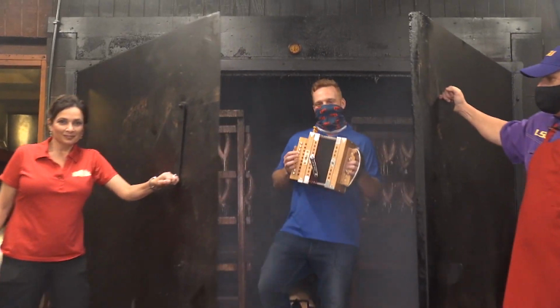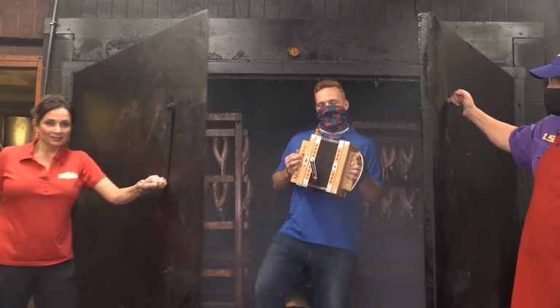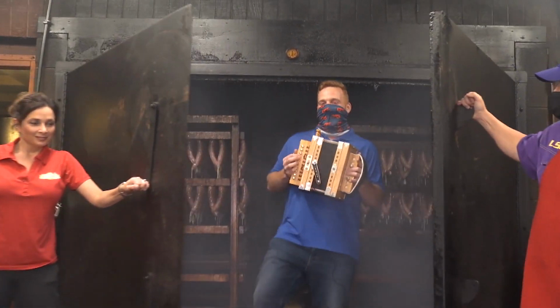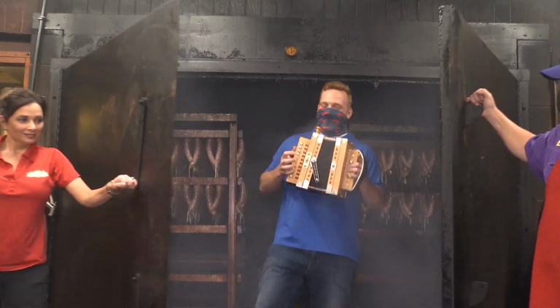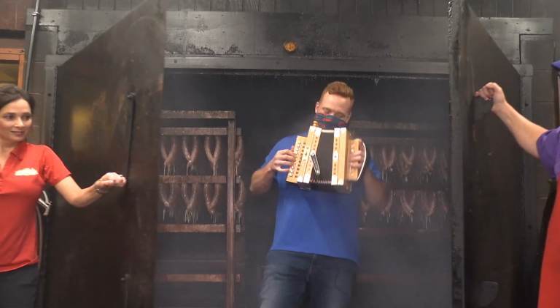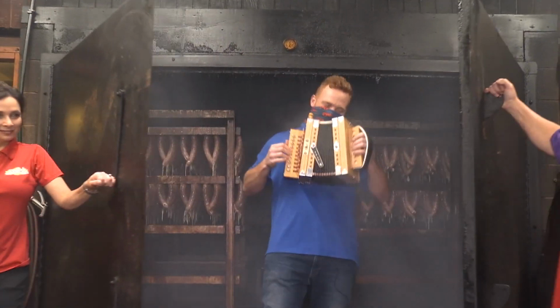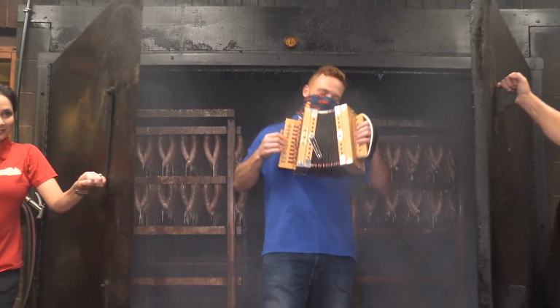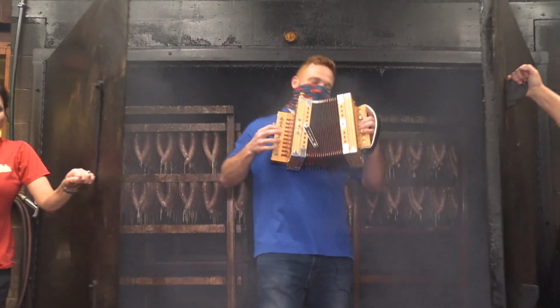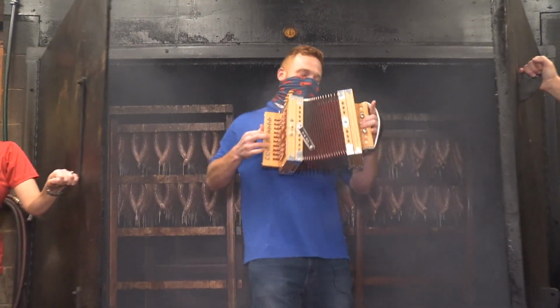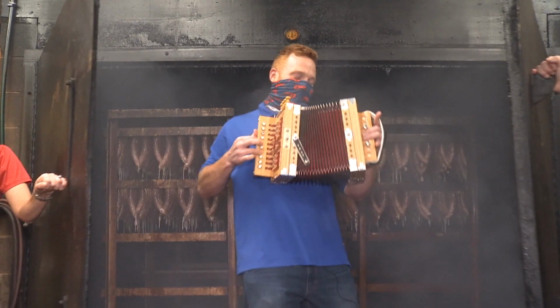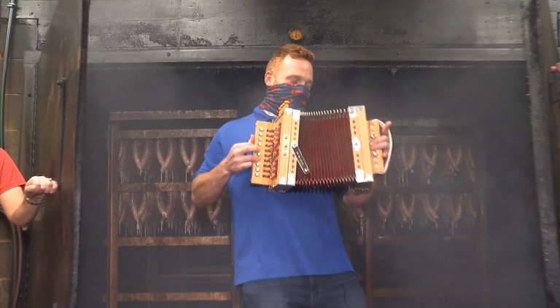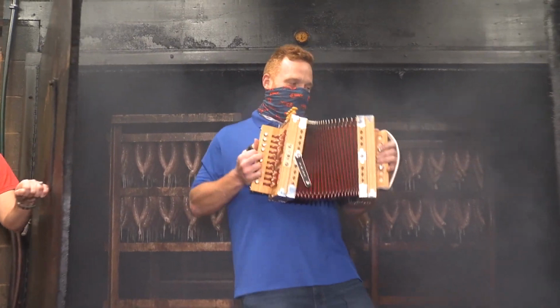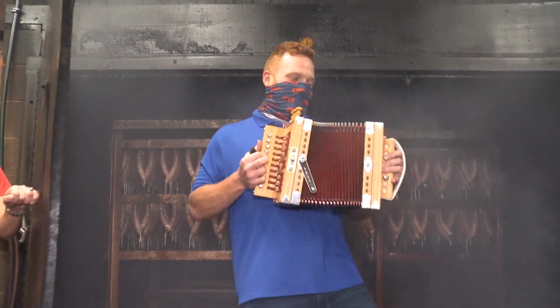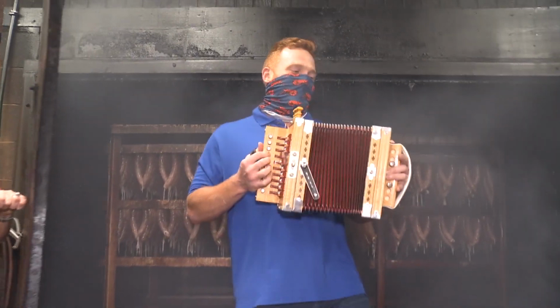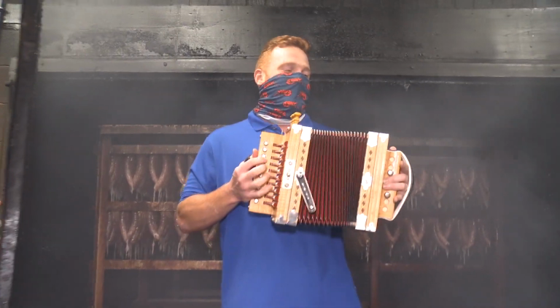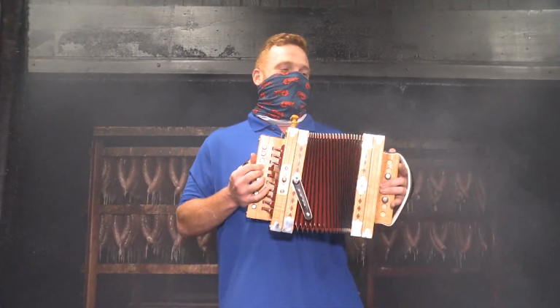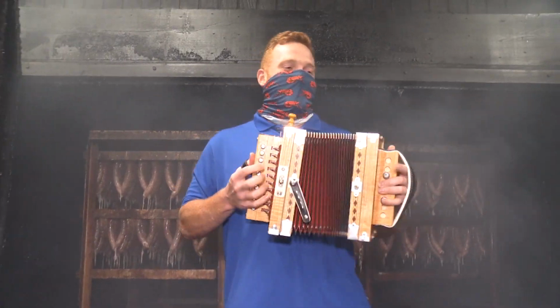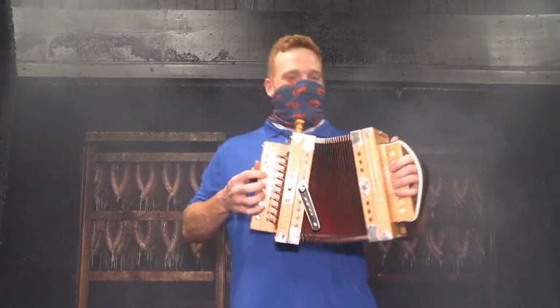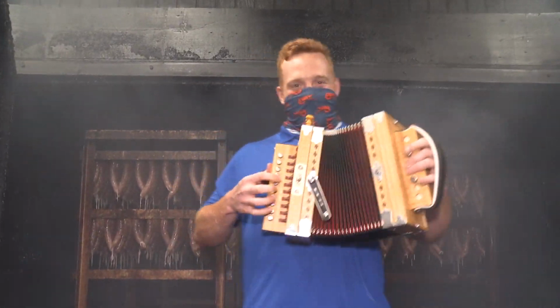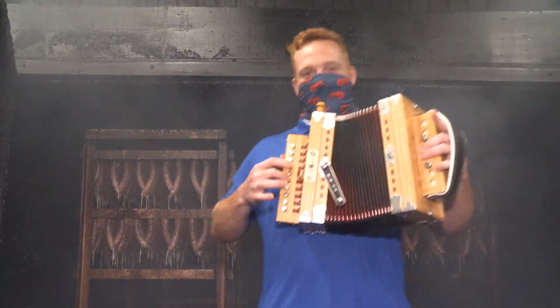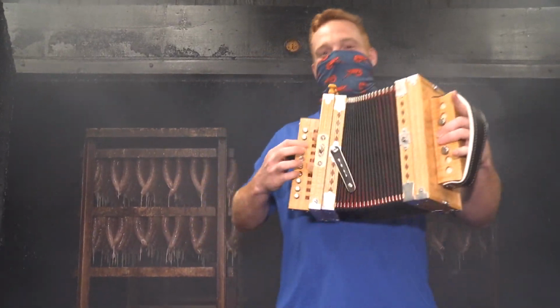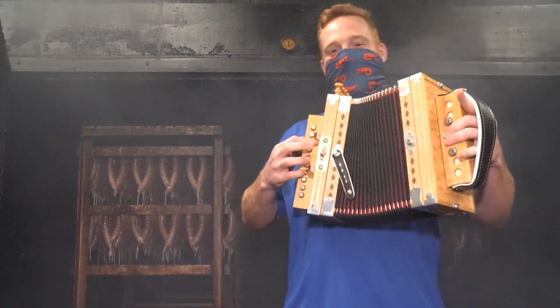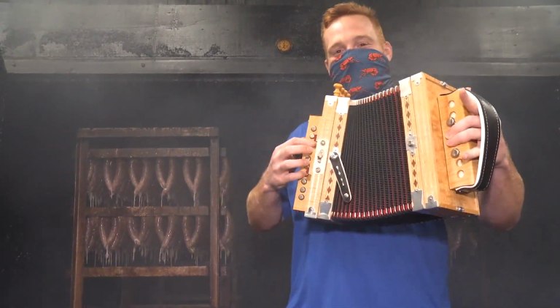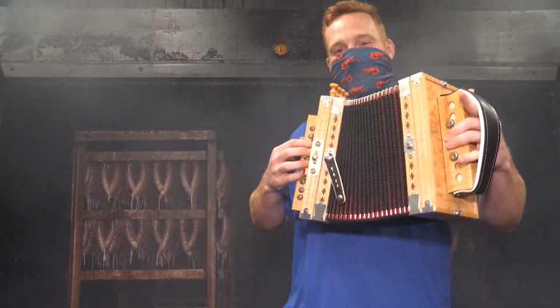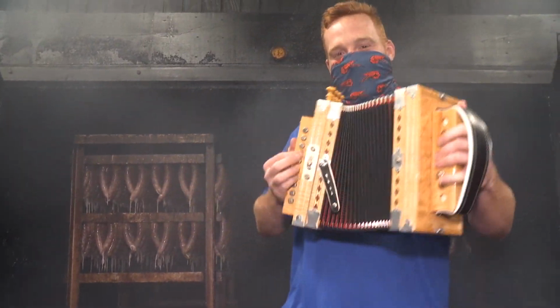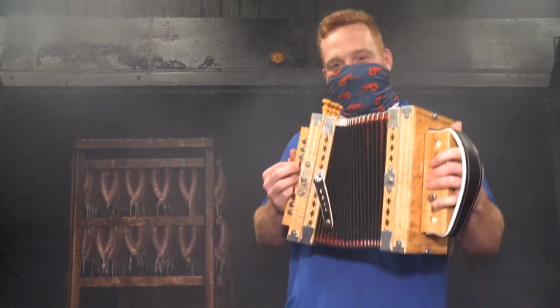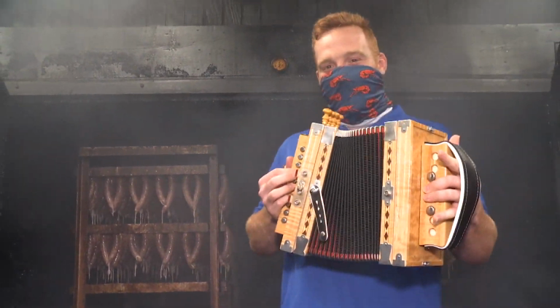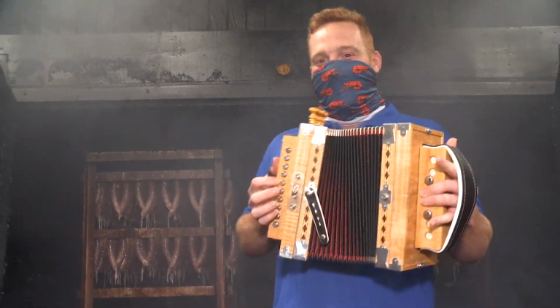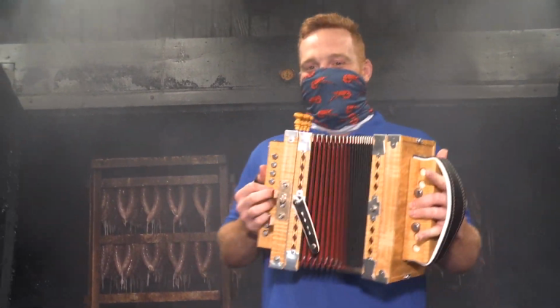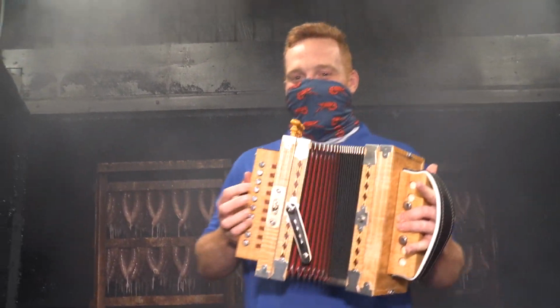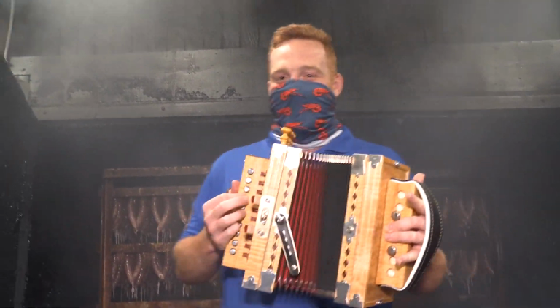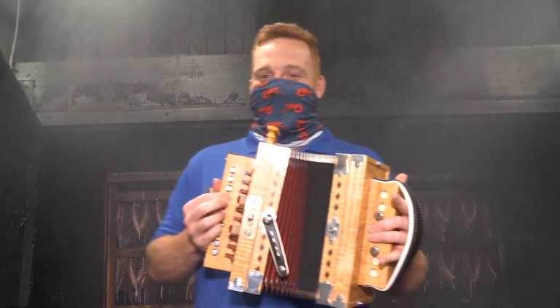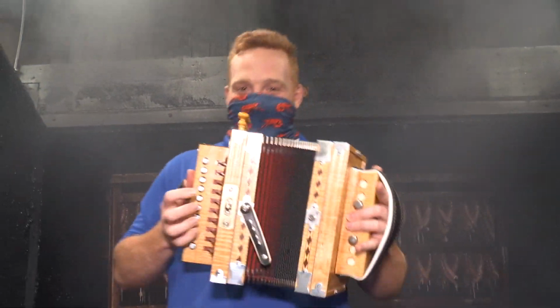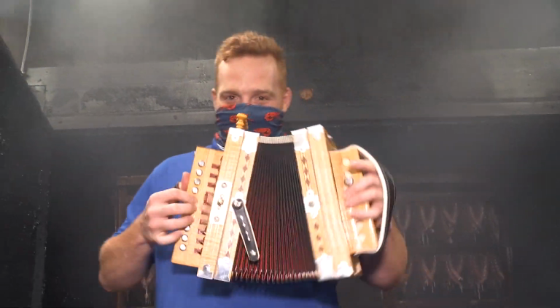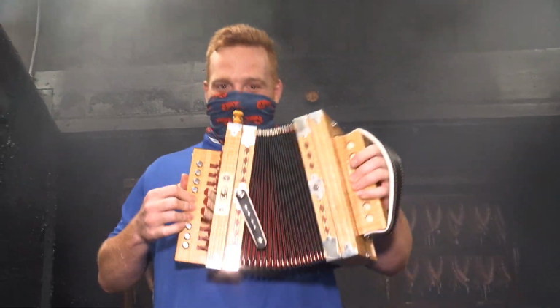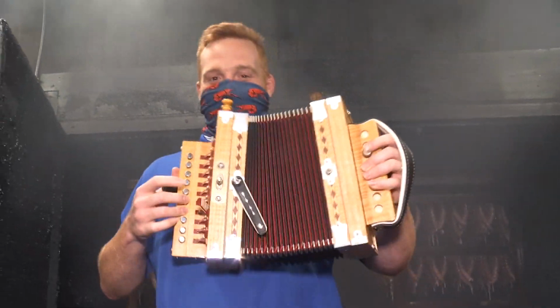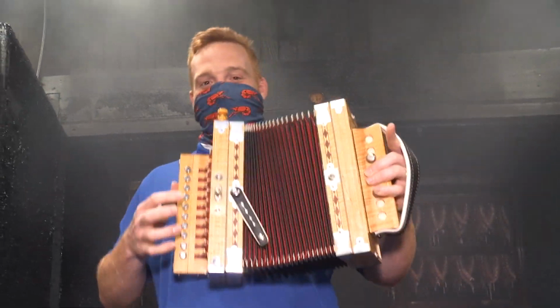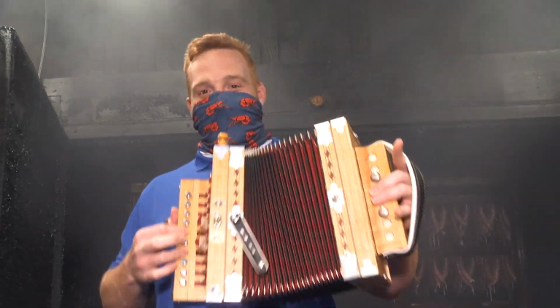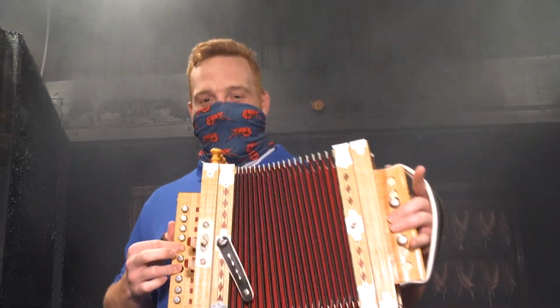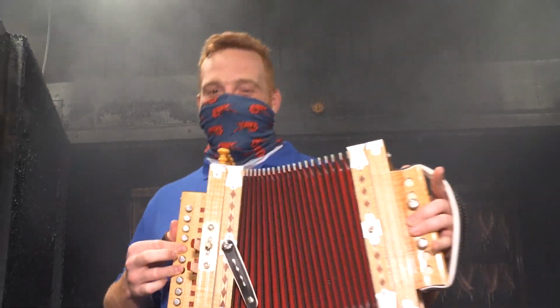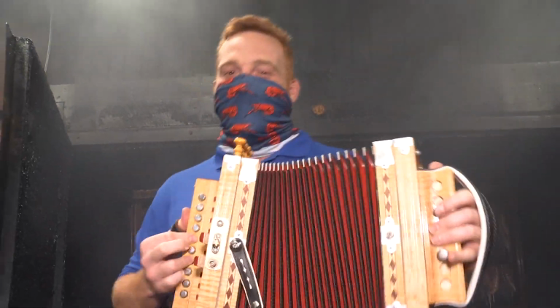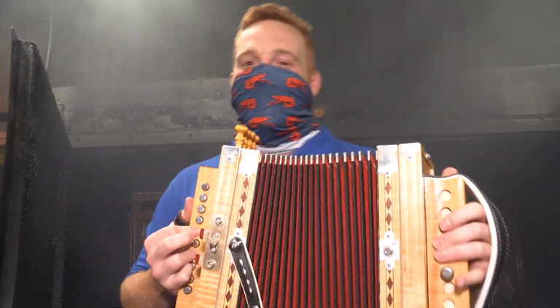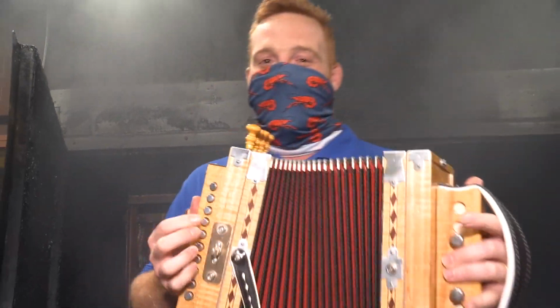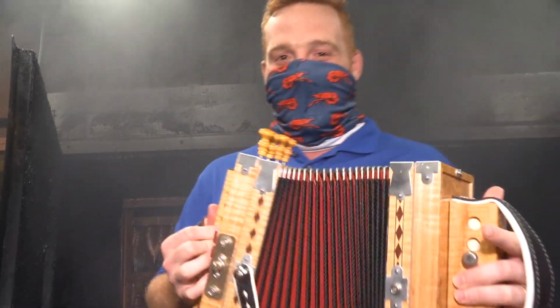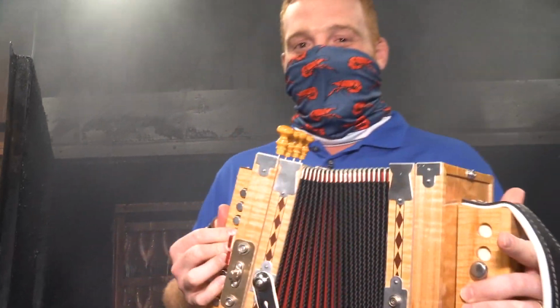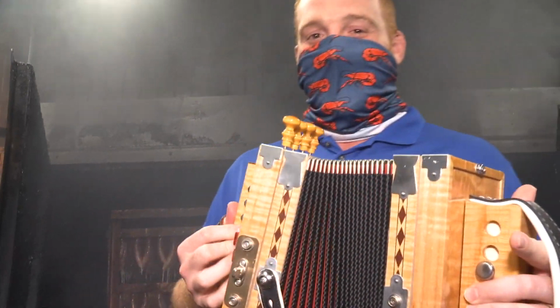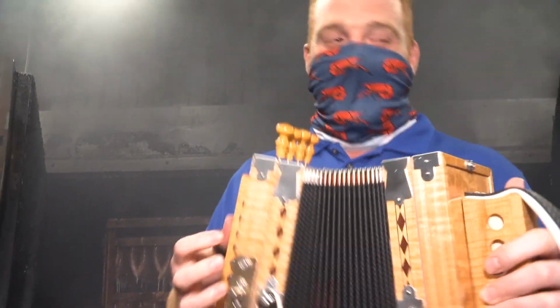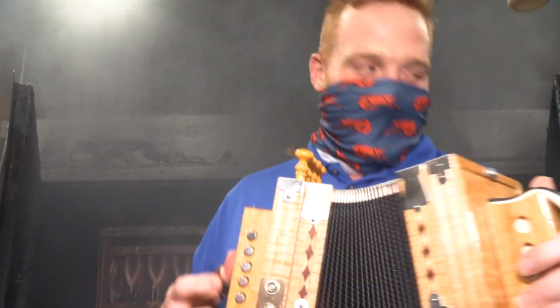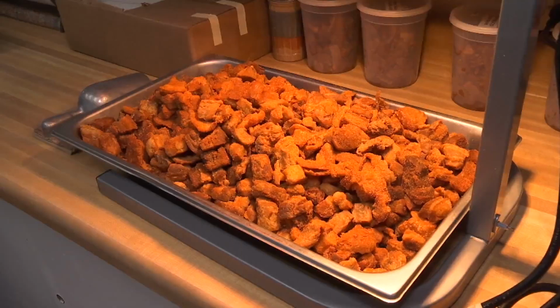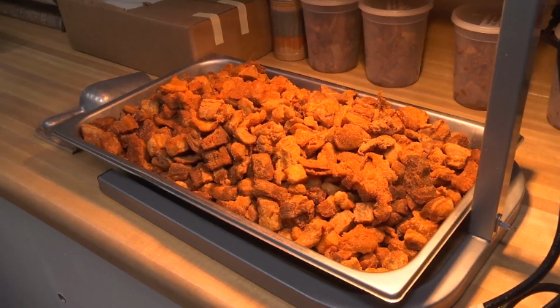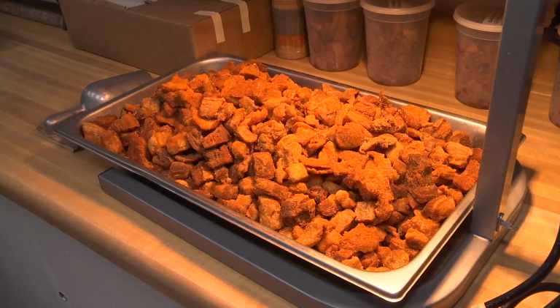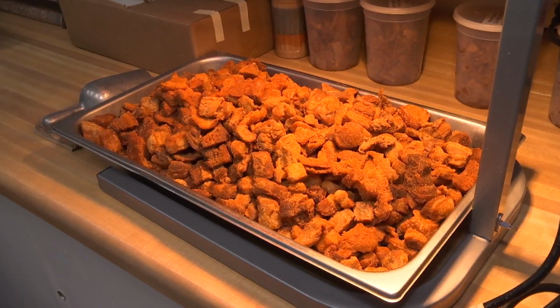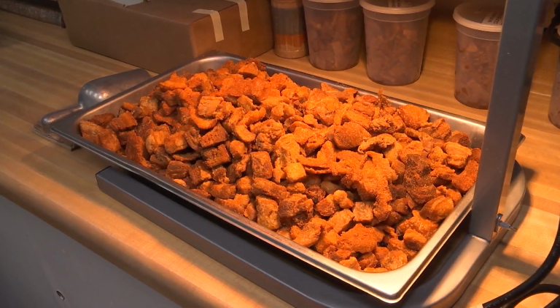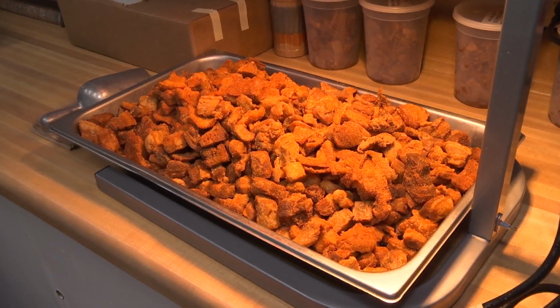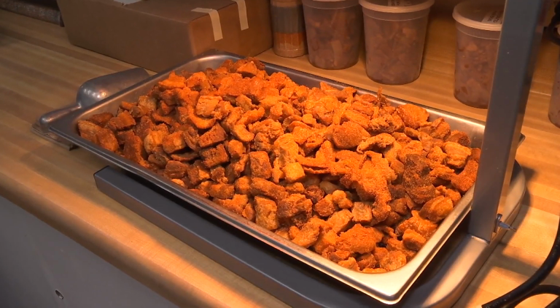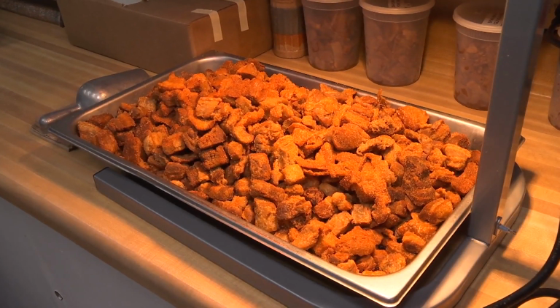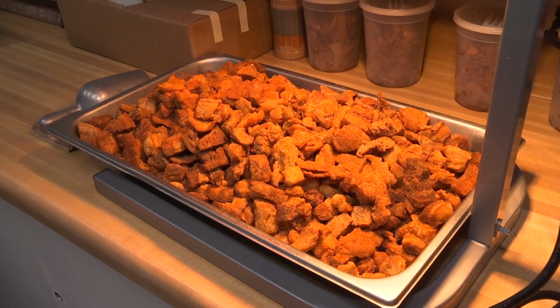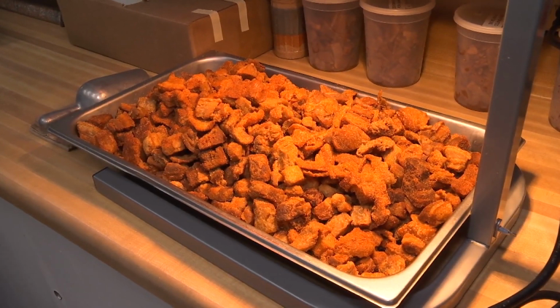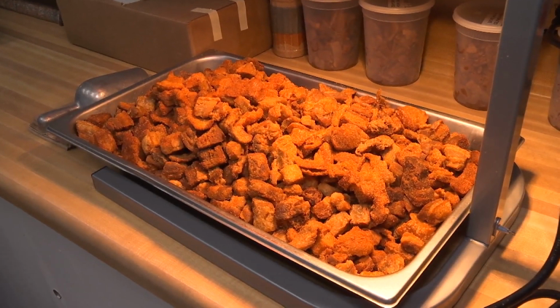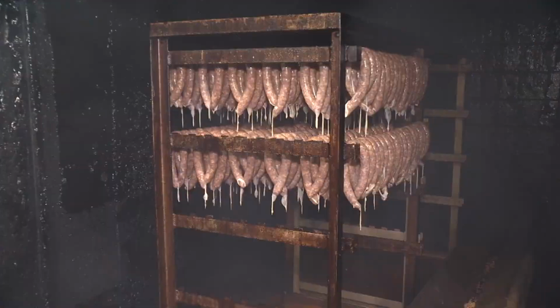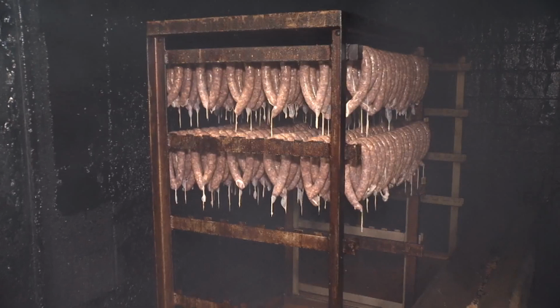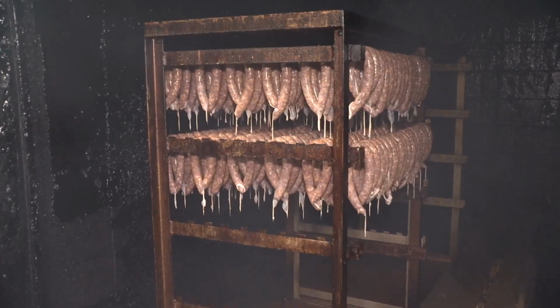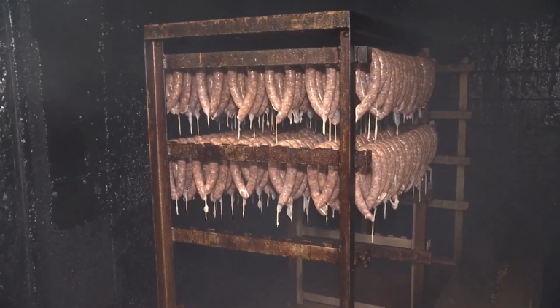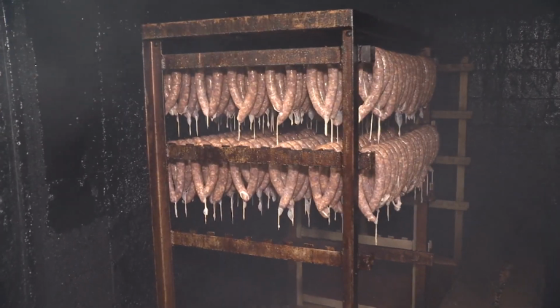People drive from Lafayette to come and get our meat. The crew from Kelly's showing me how they prepare their top-selling smoked sausage.